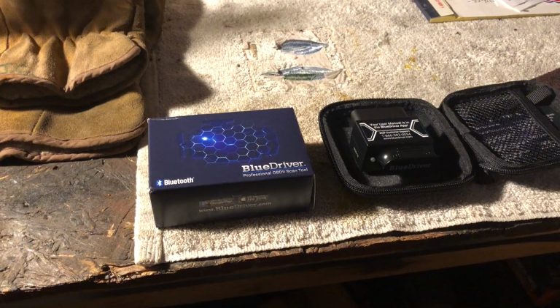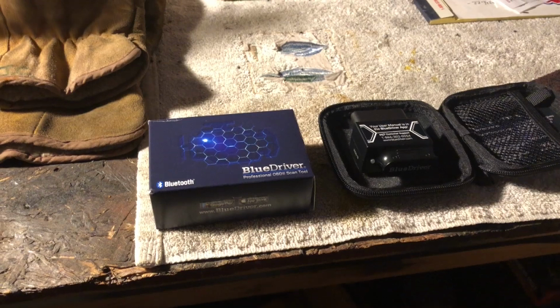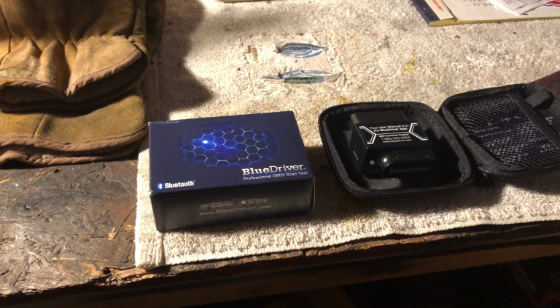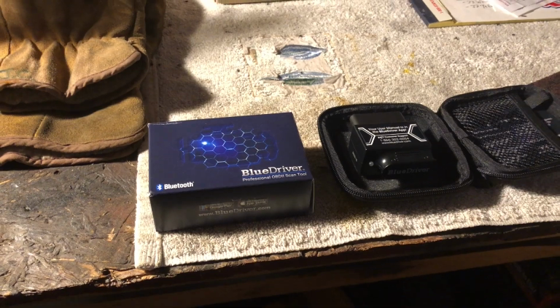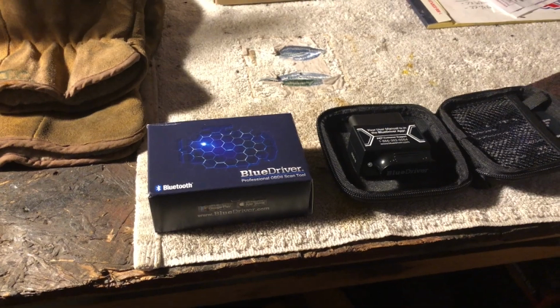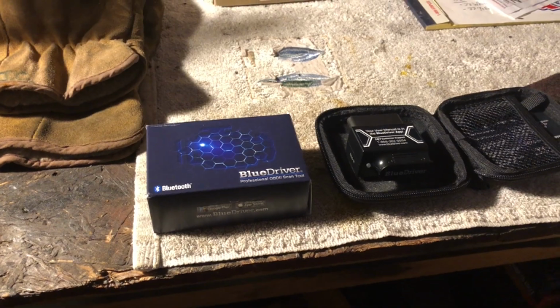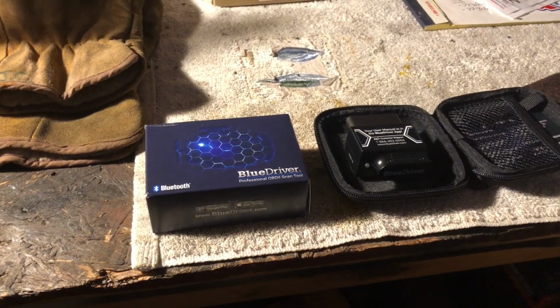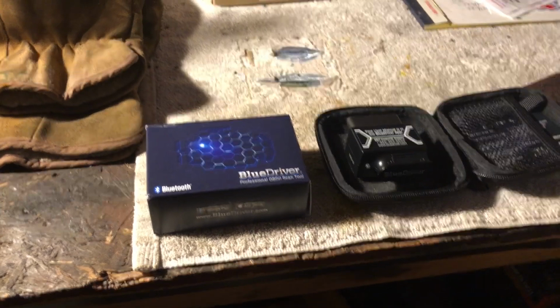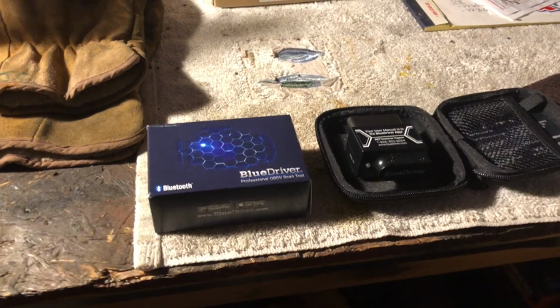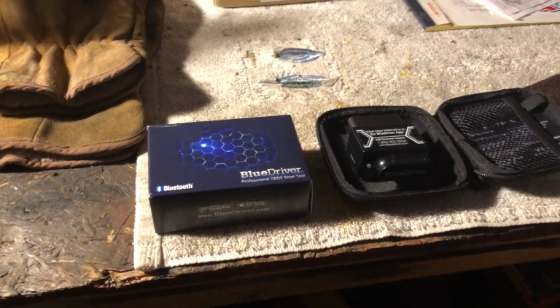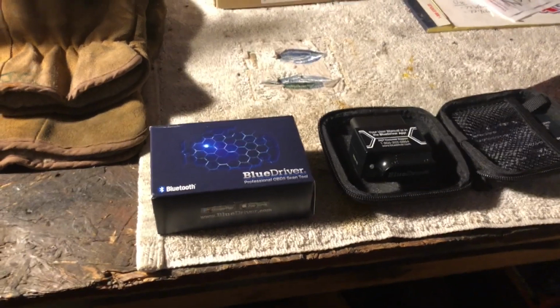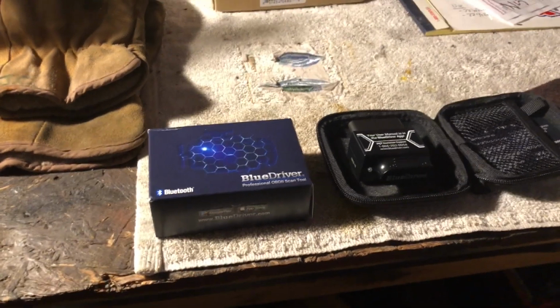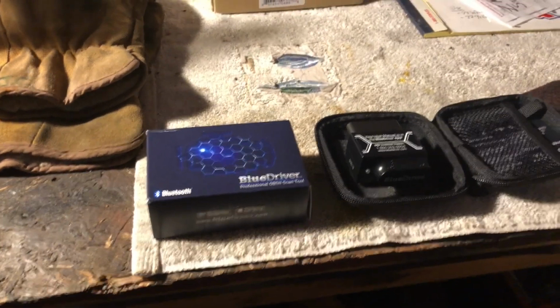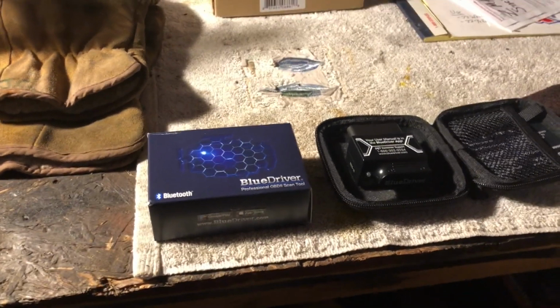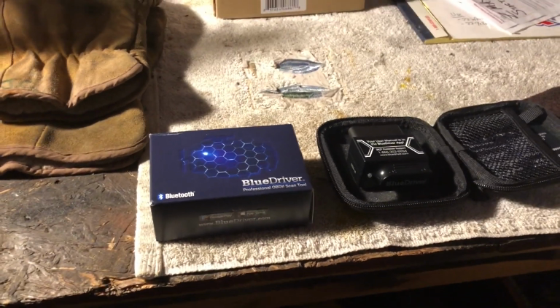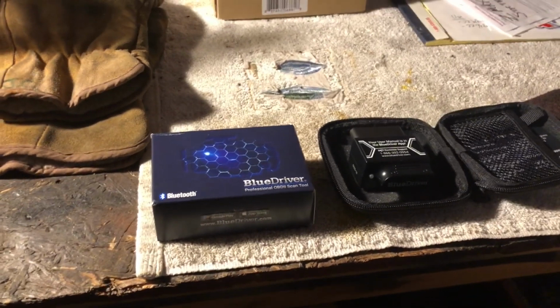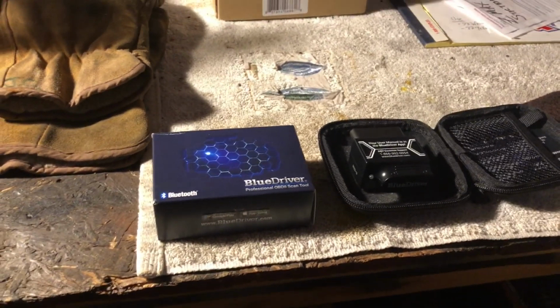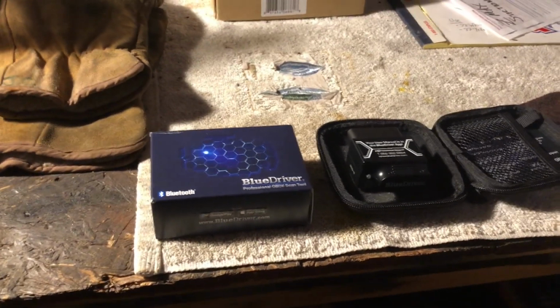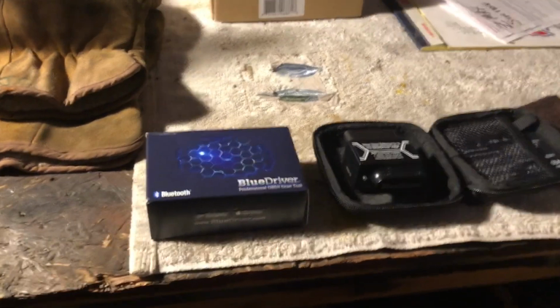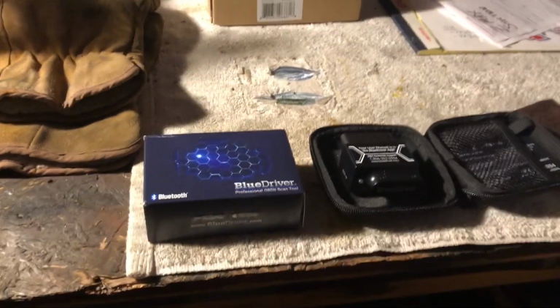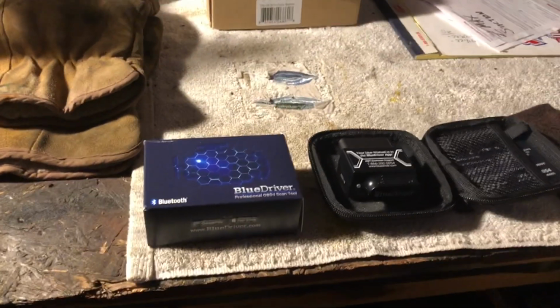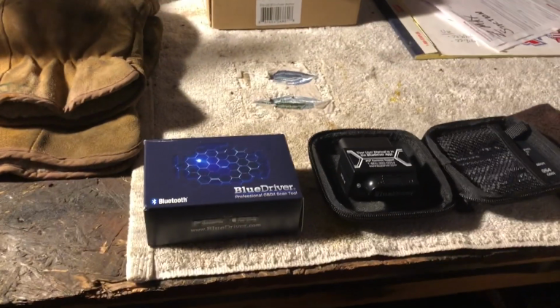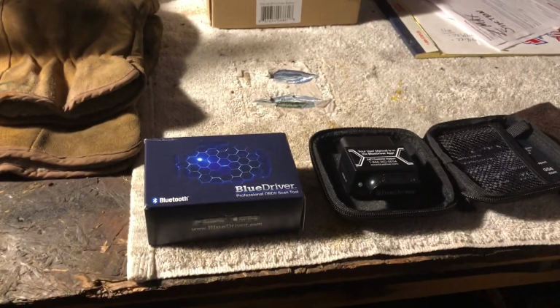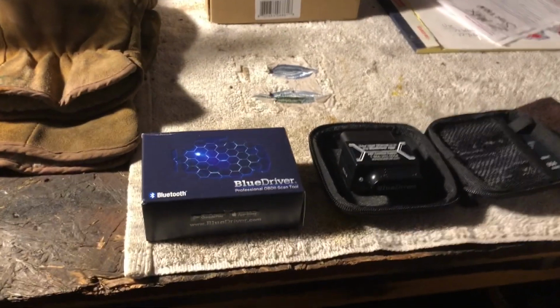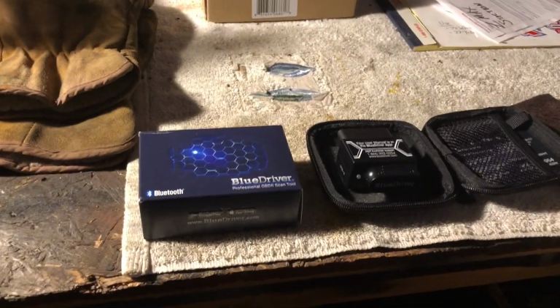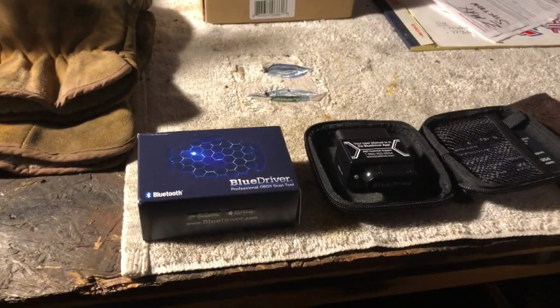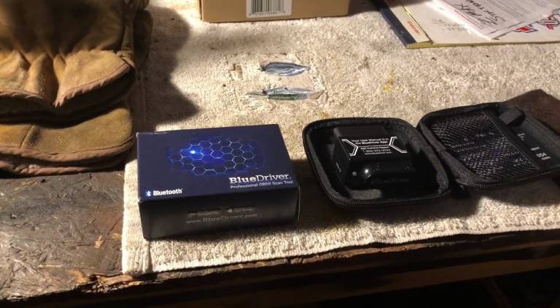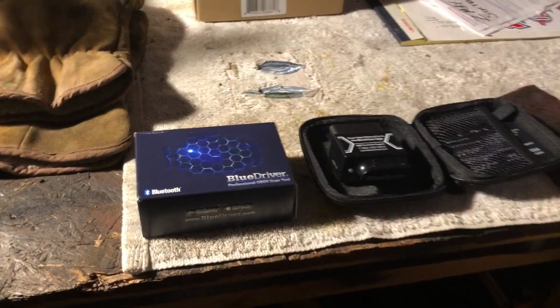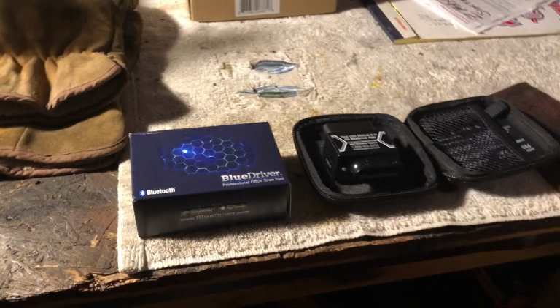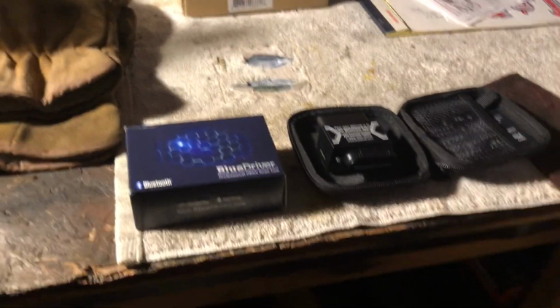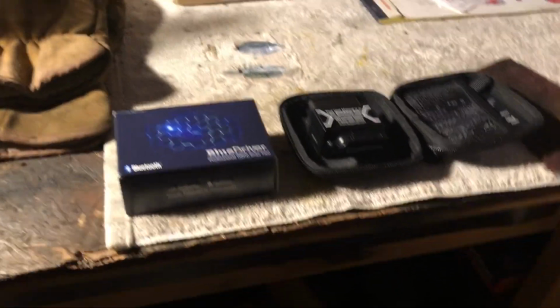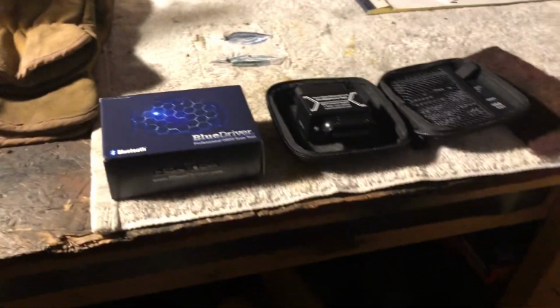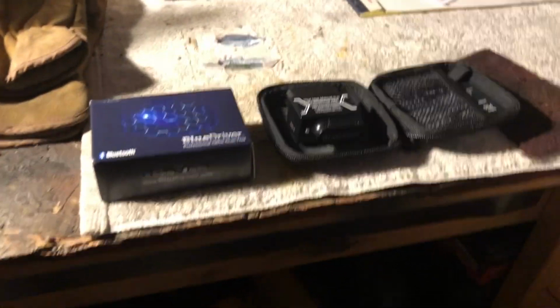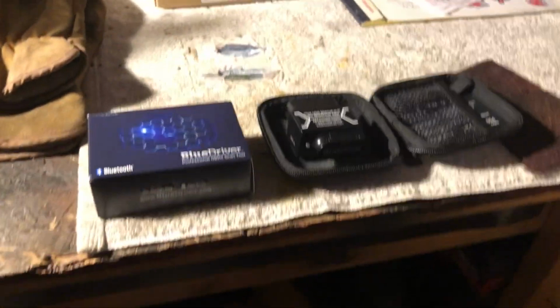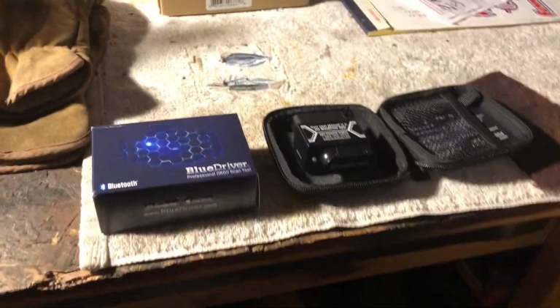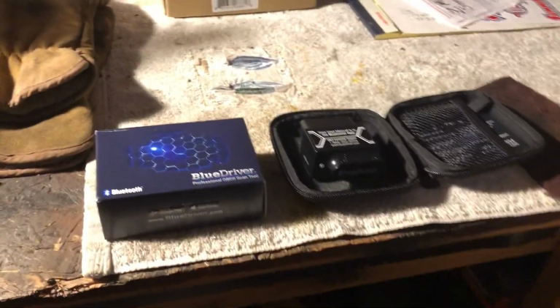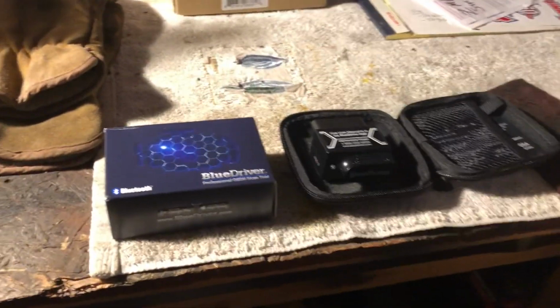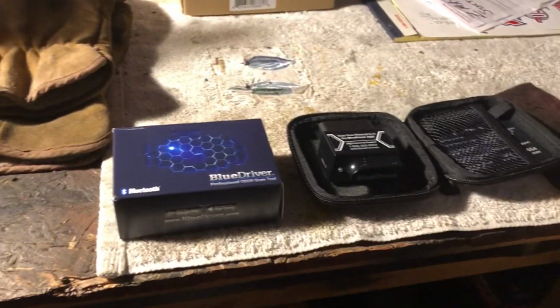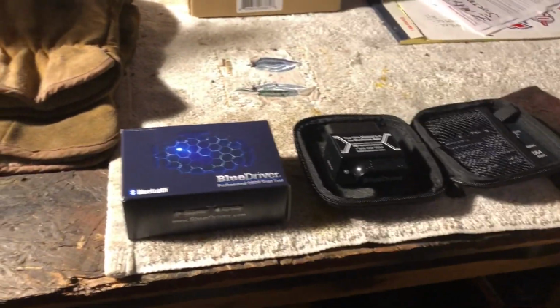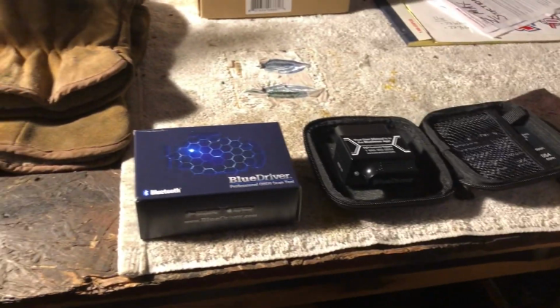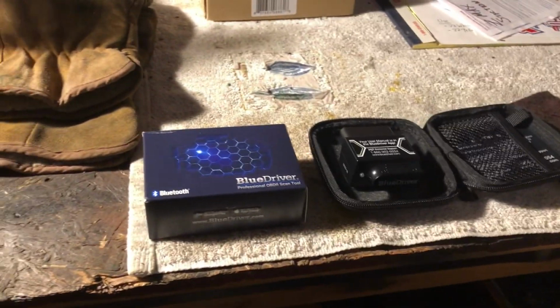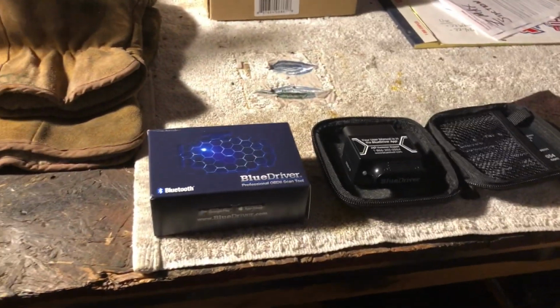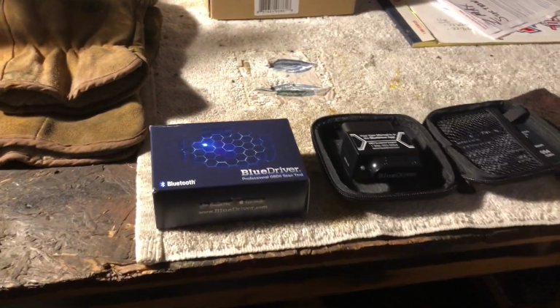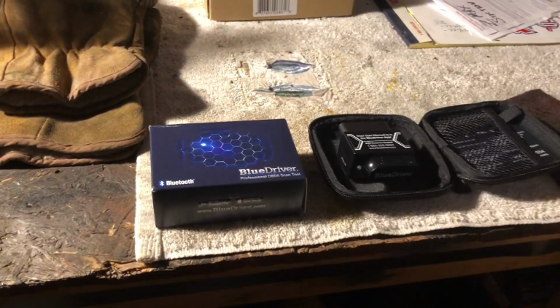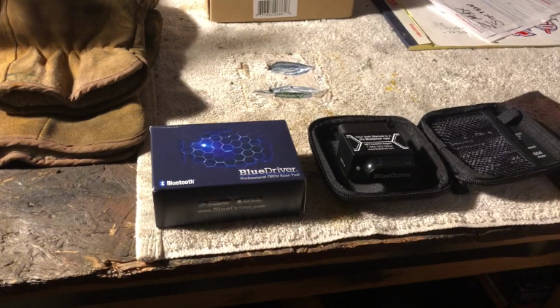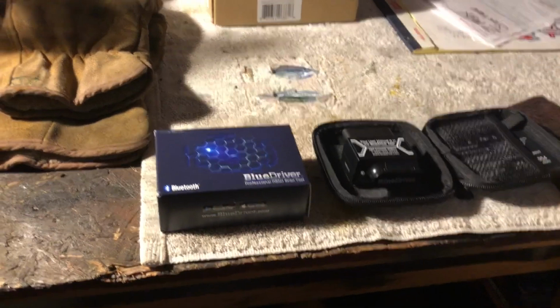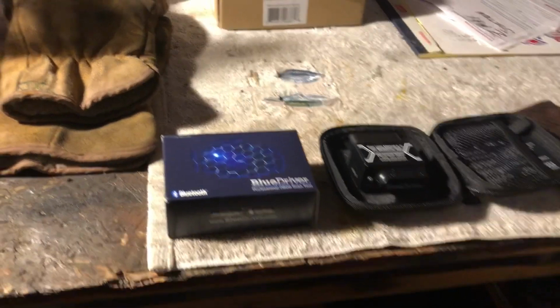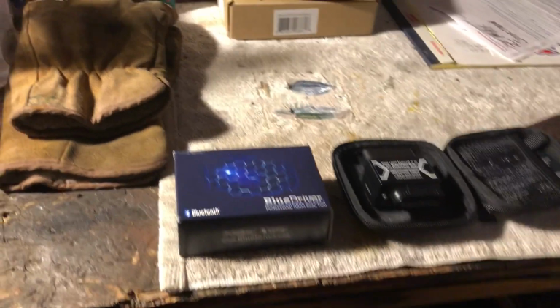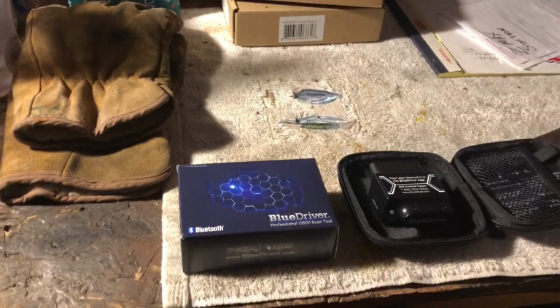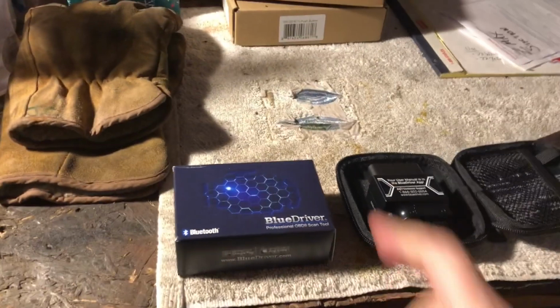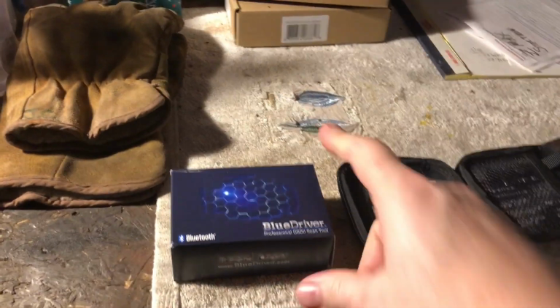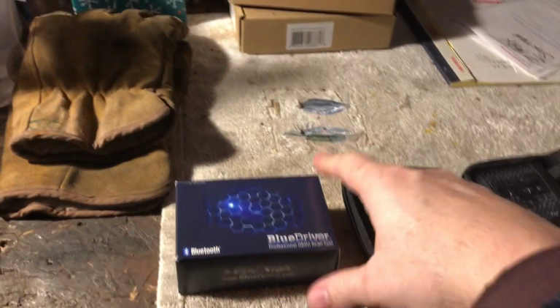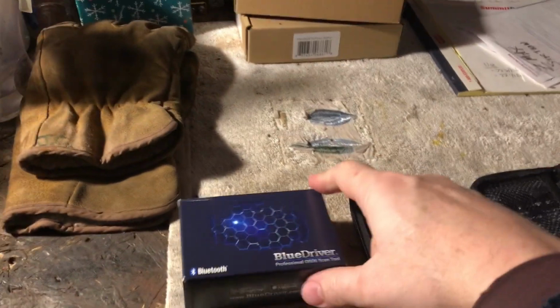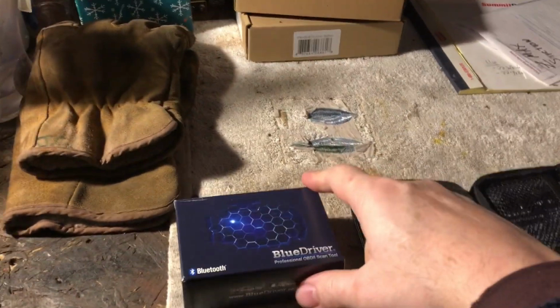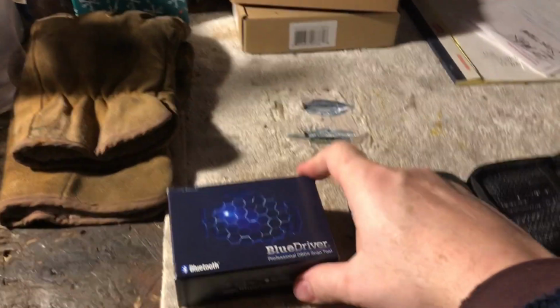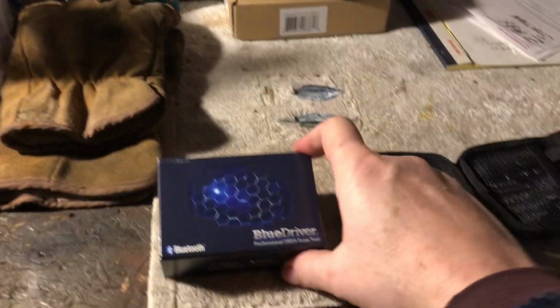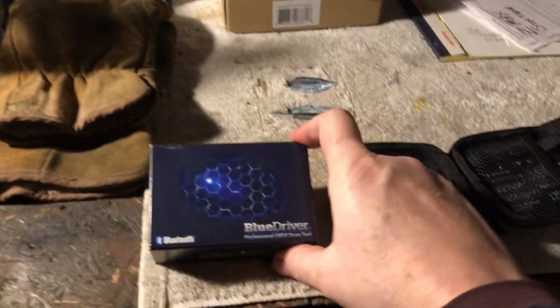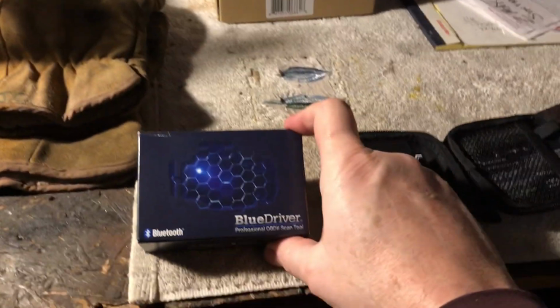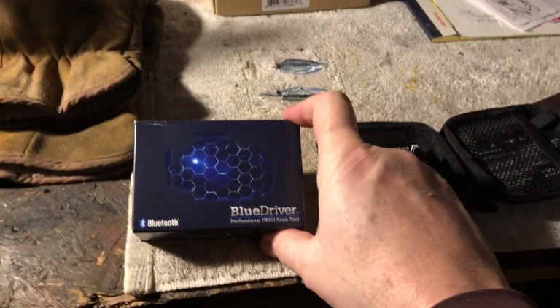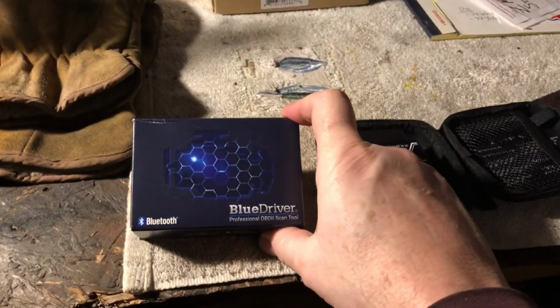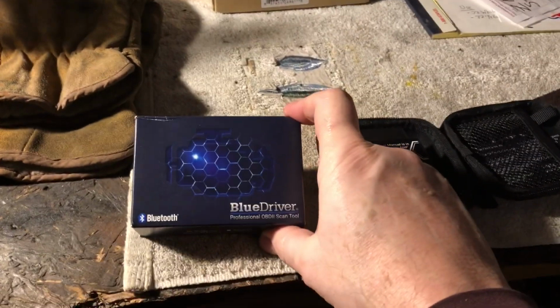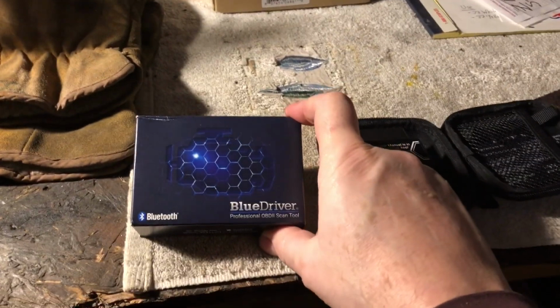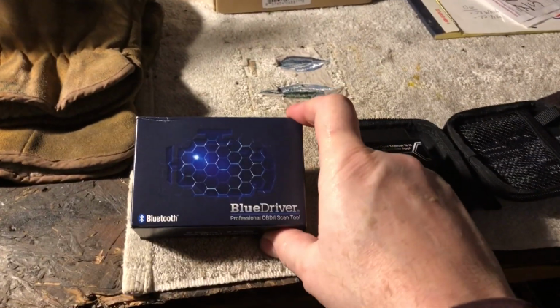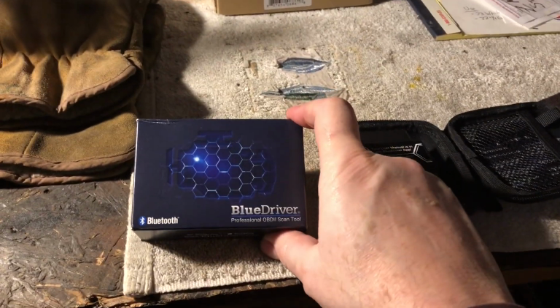Hello my friends, welcome to UD Metal Shop. Today I'm going to talk a little bit about the BlueDriver.